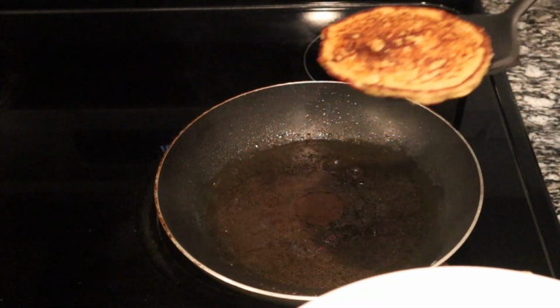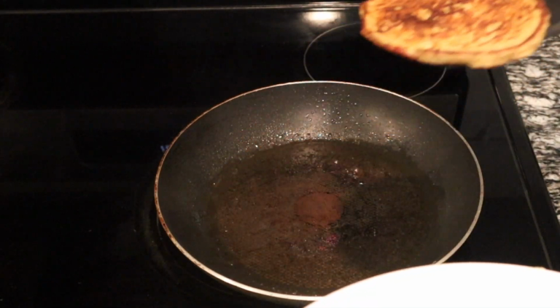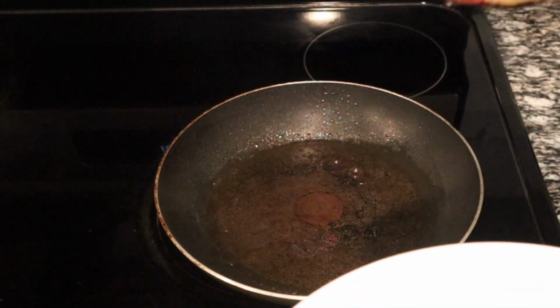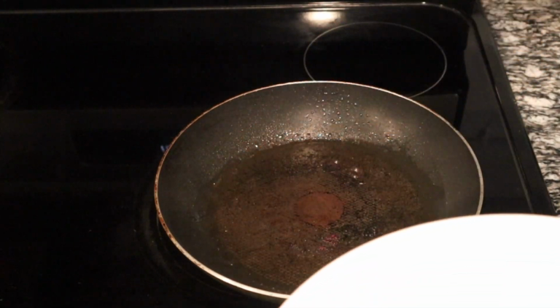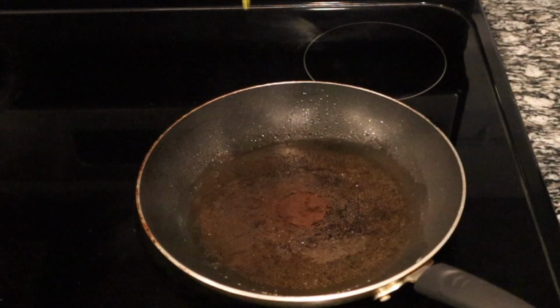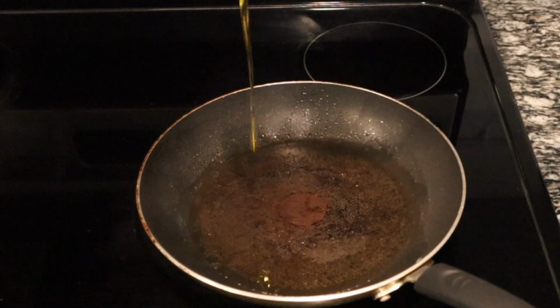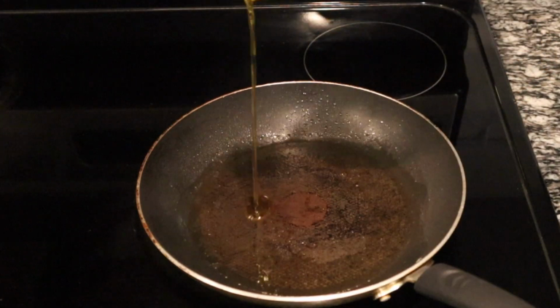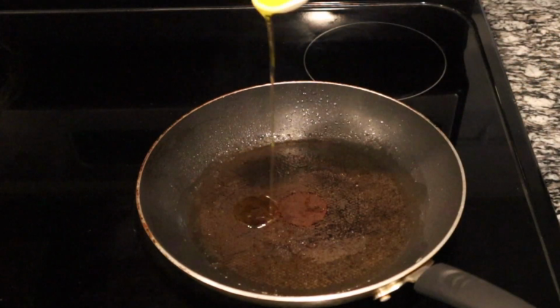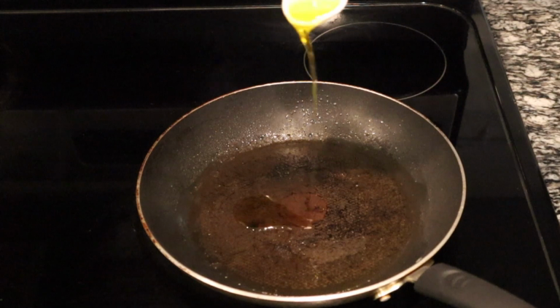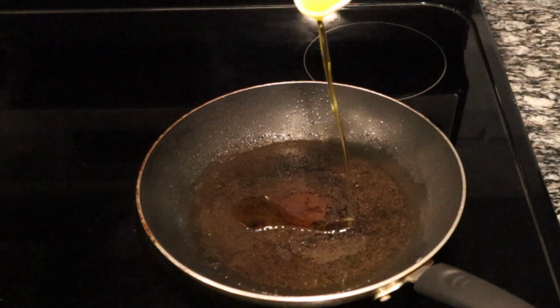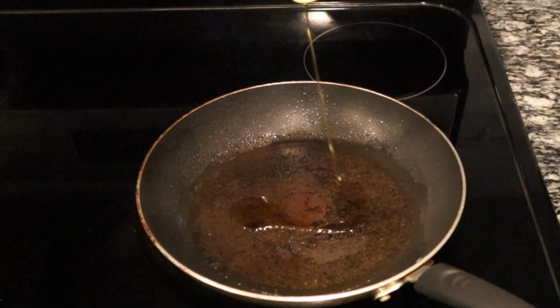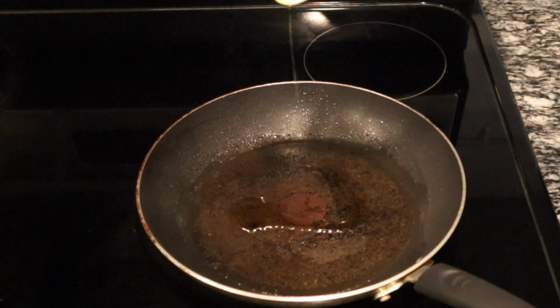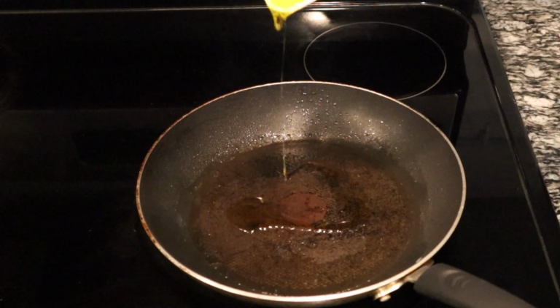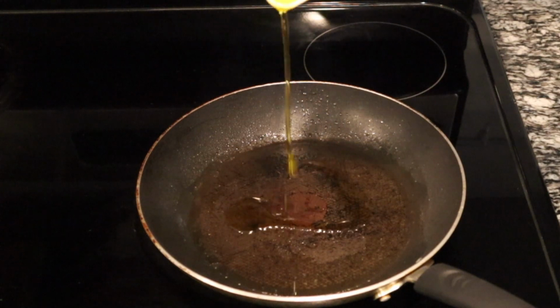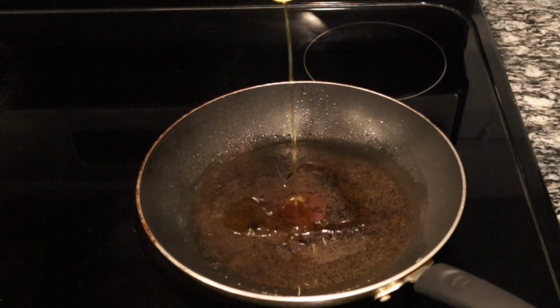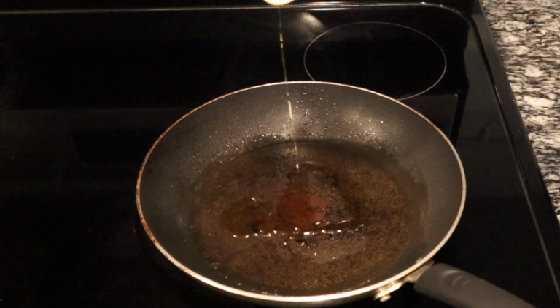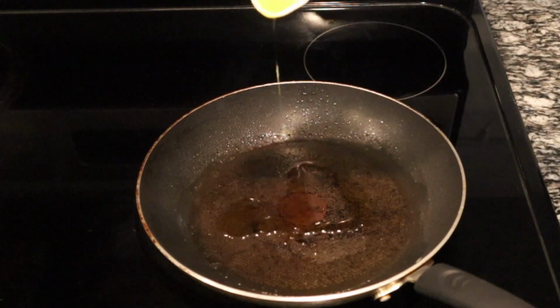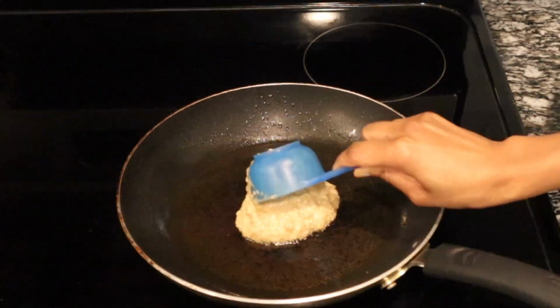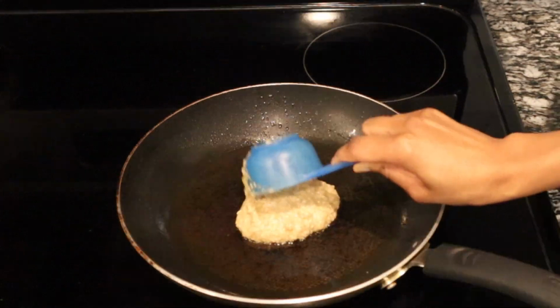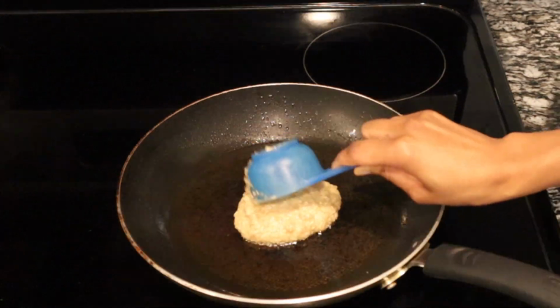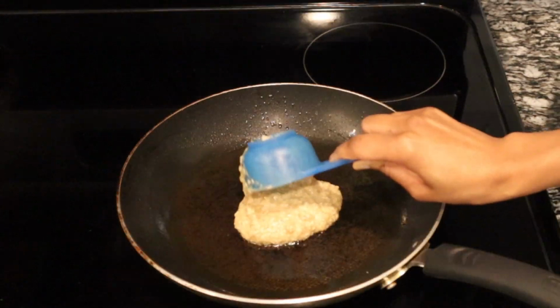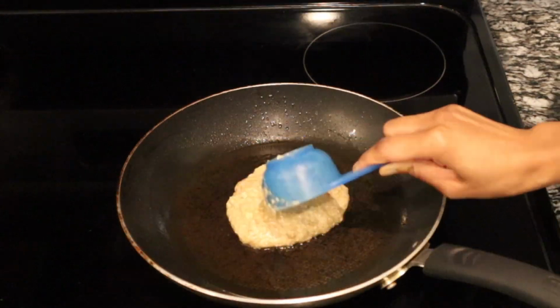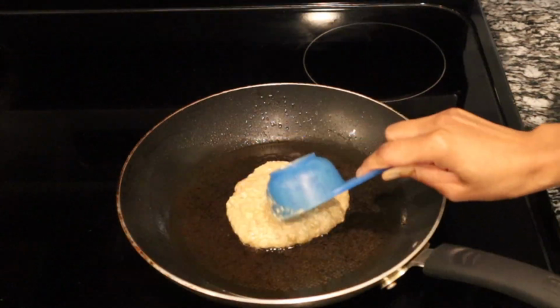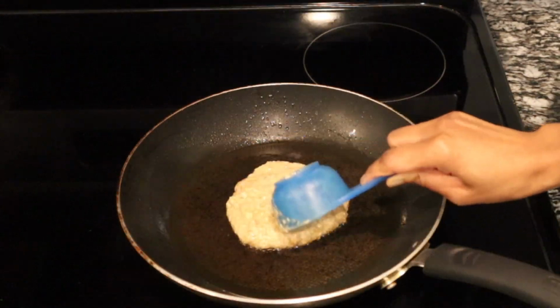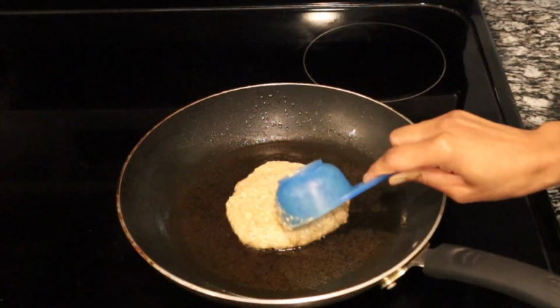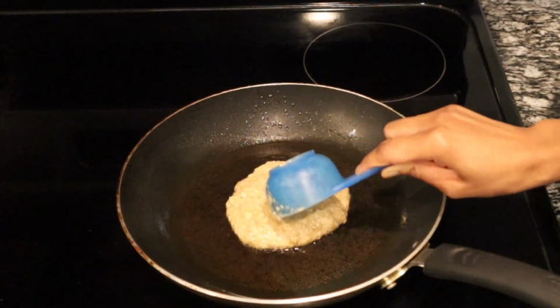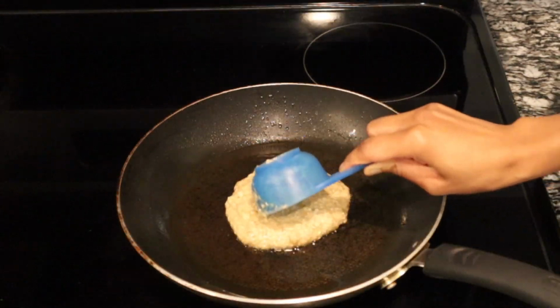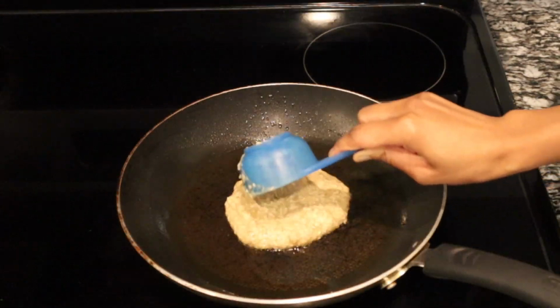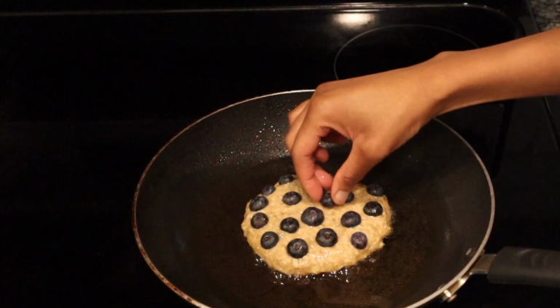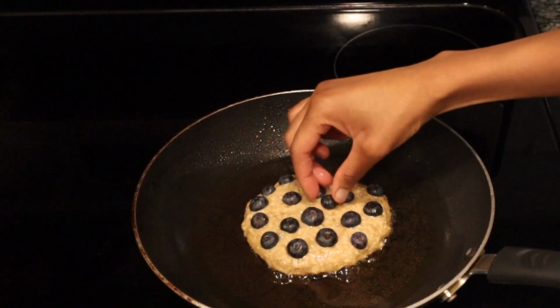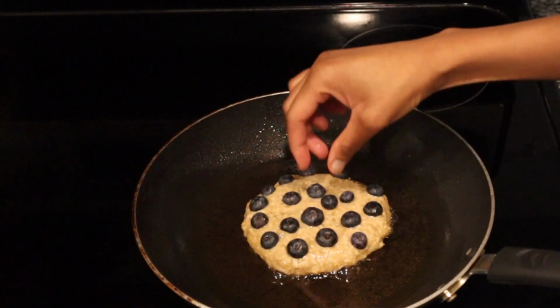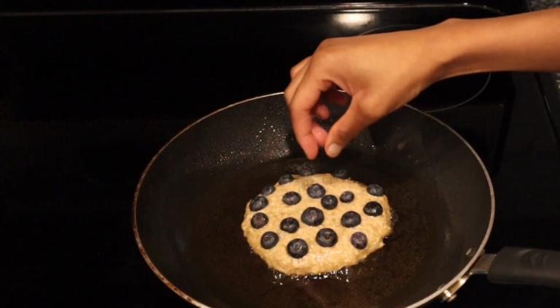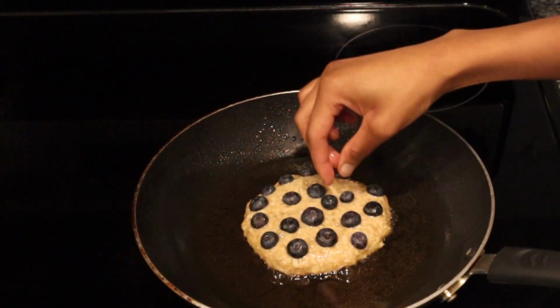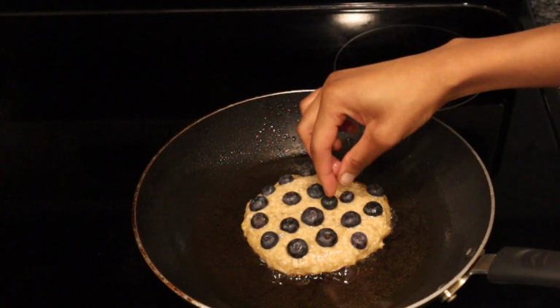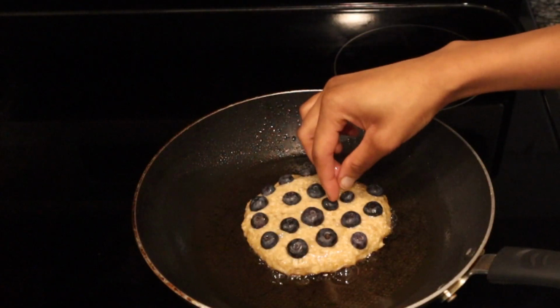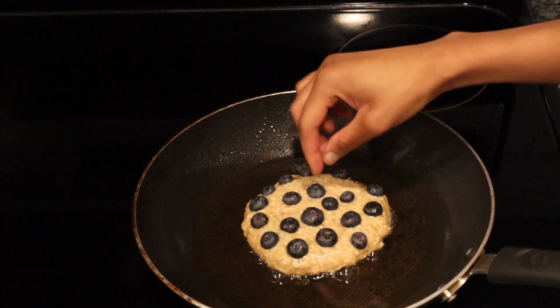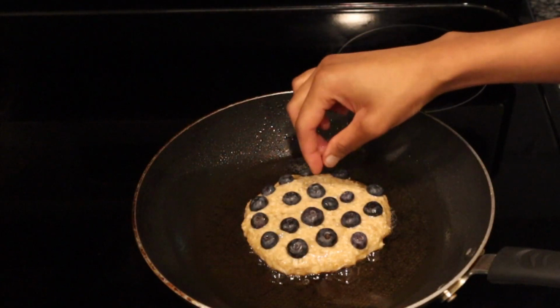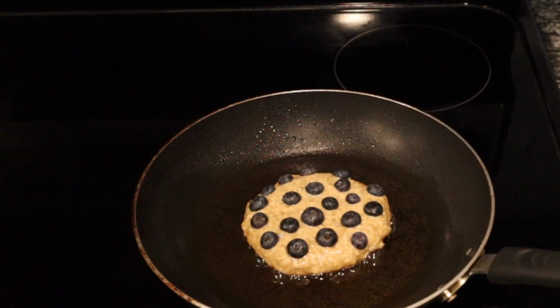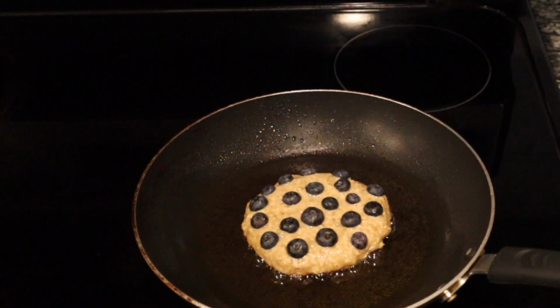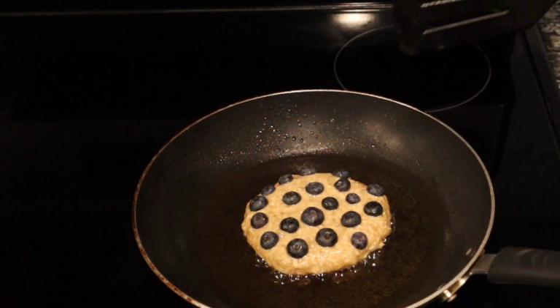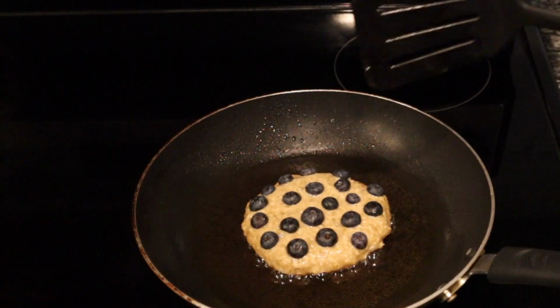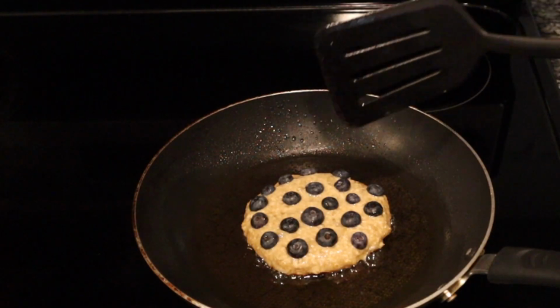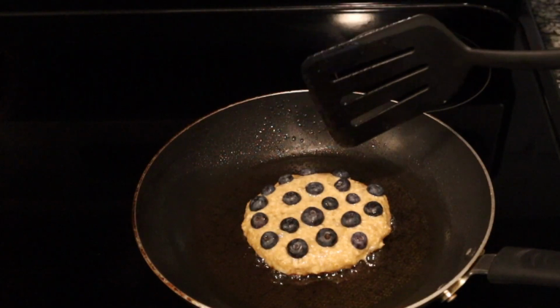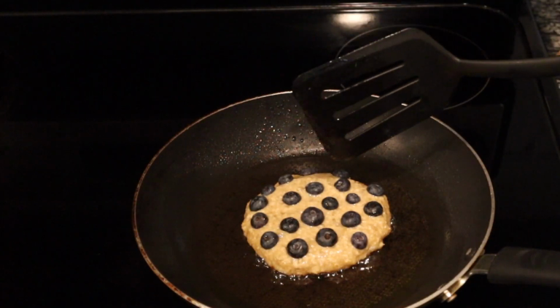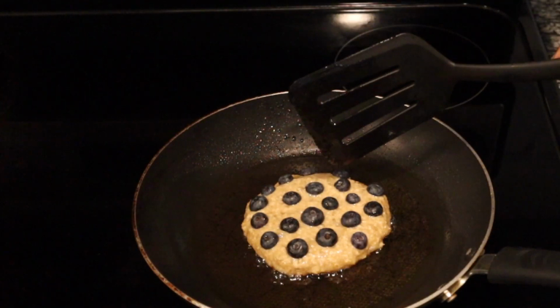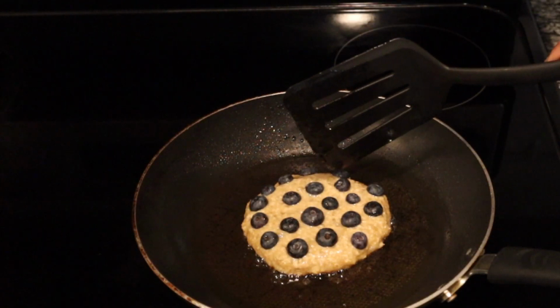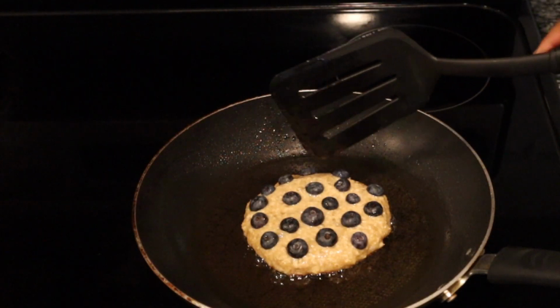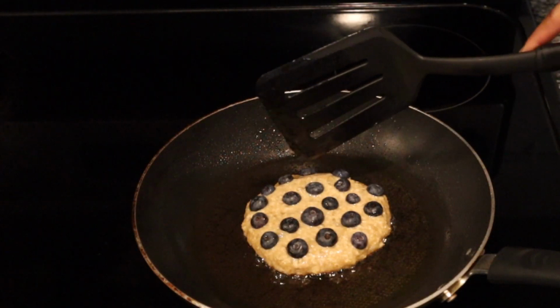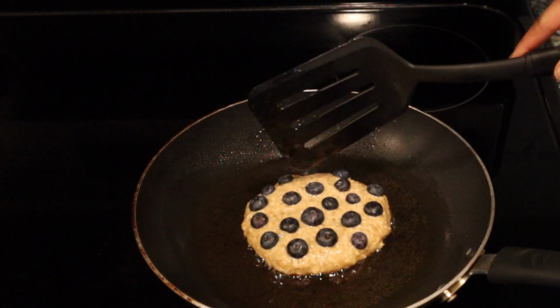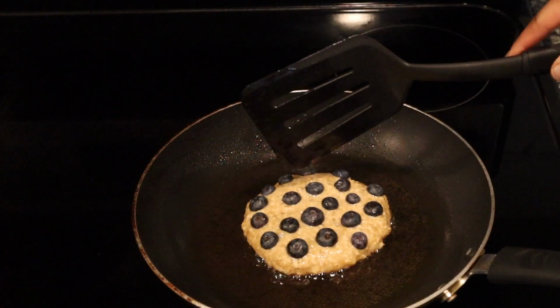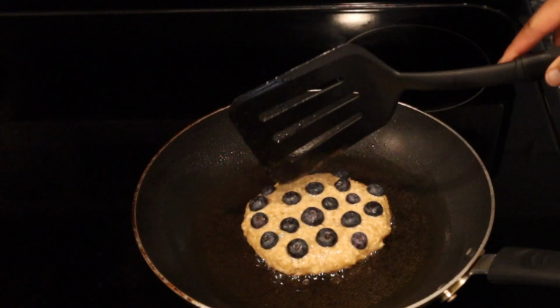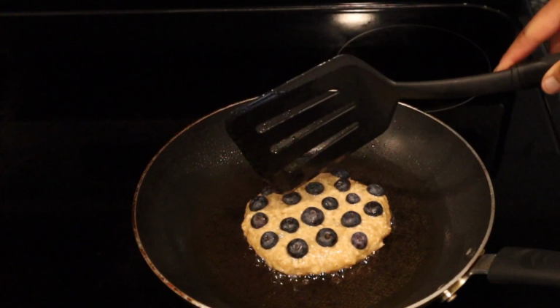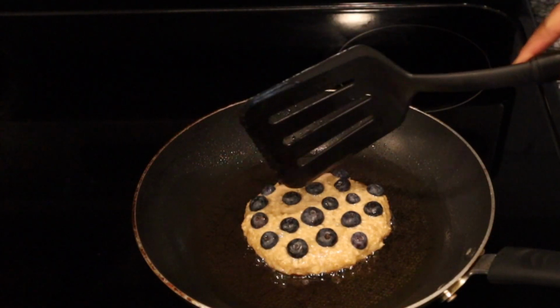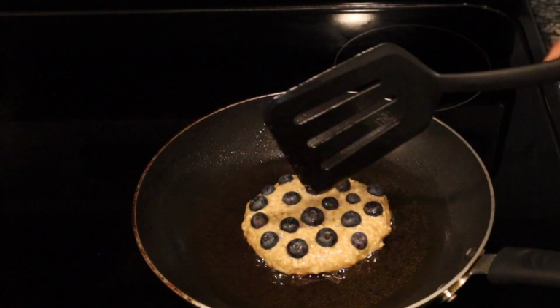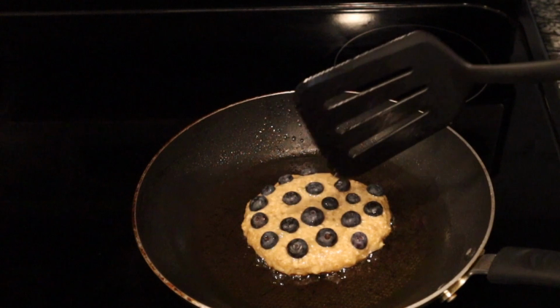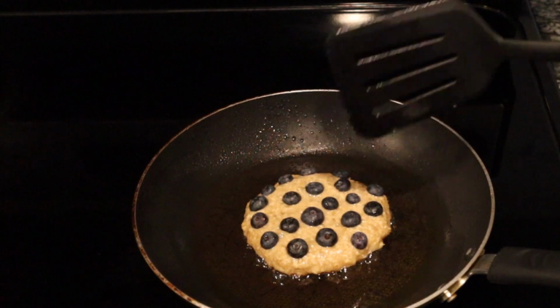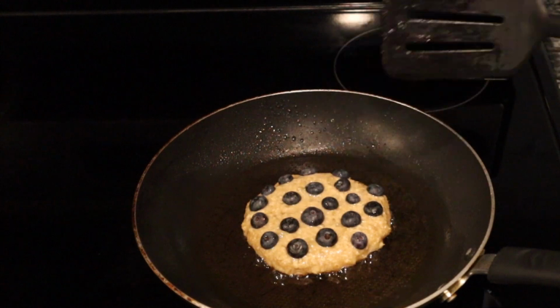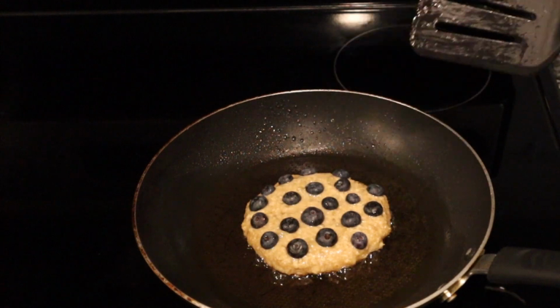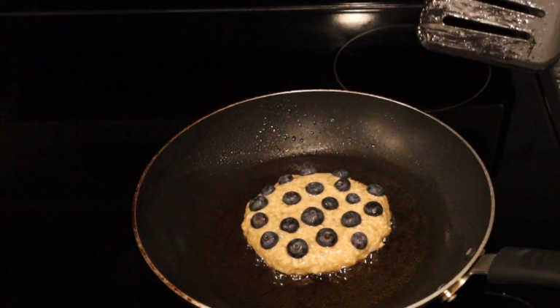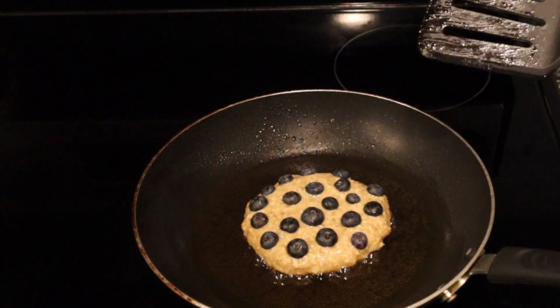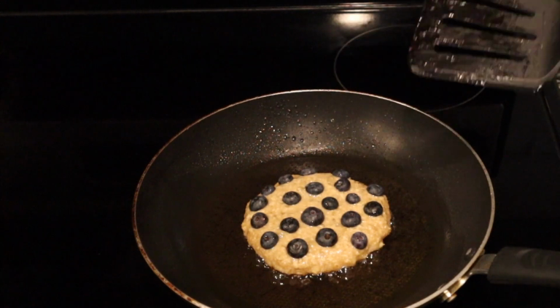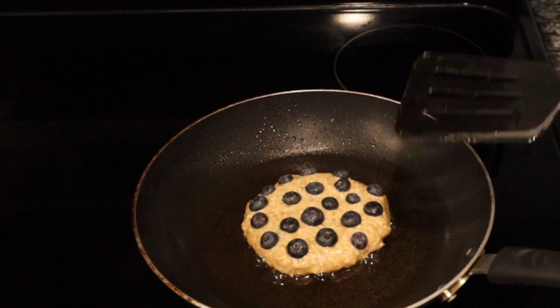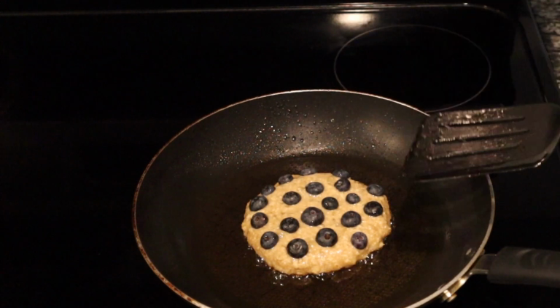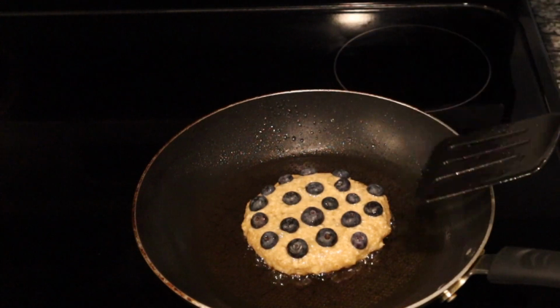I'm adding more oil. I see the bubbles. Time to flip.